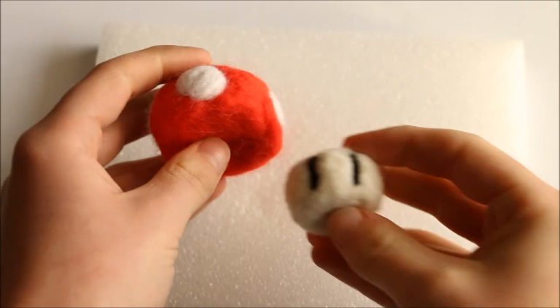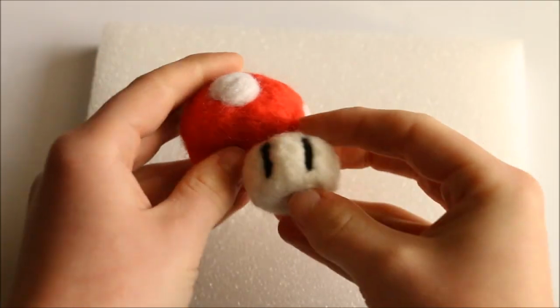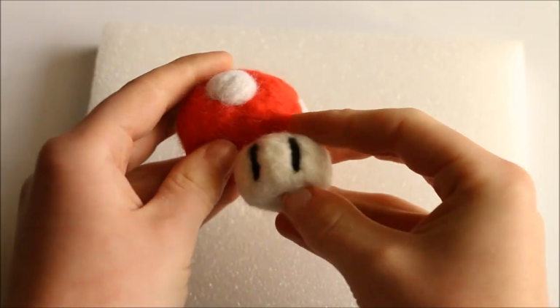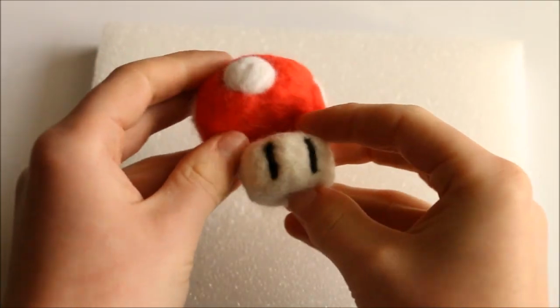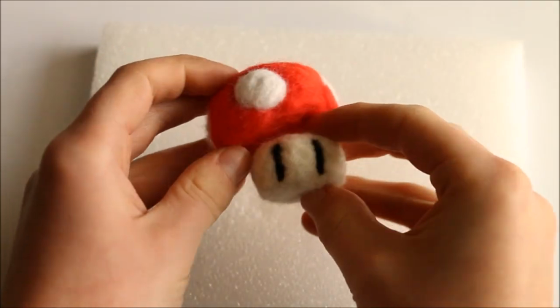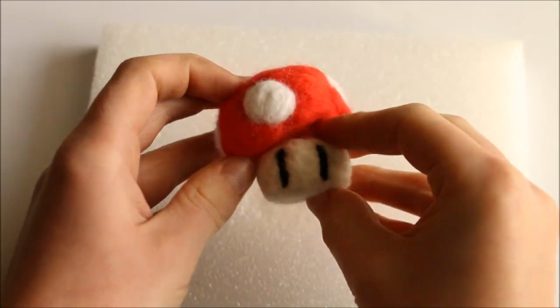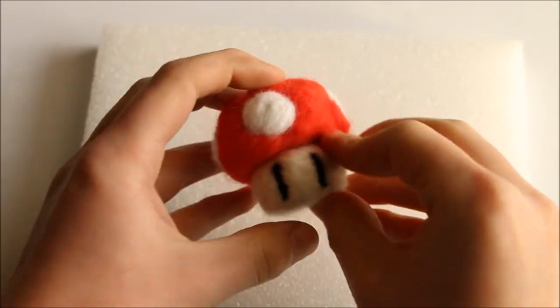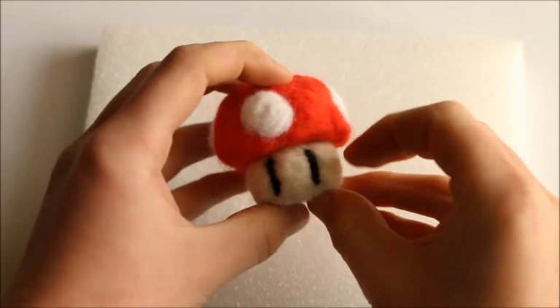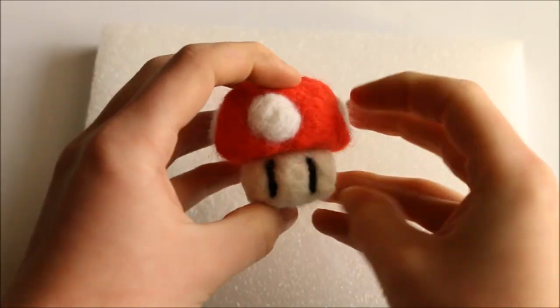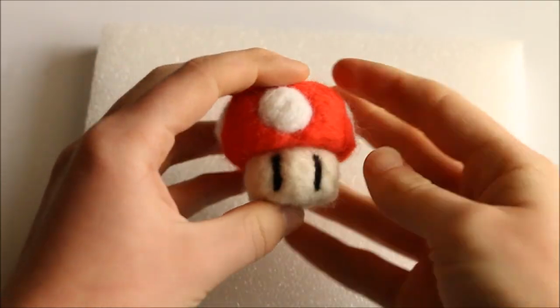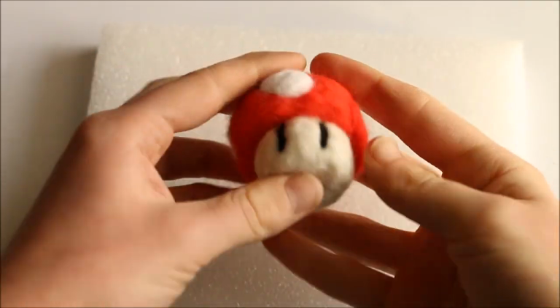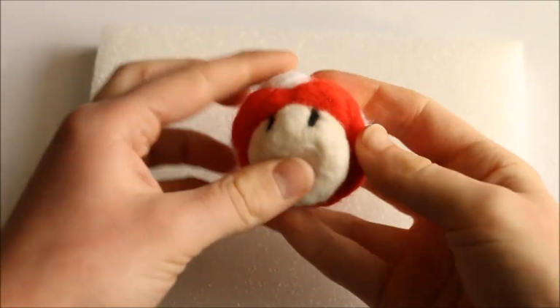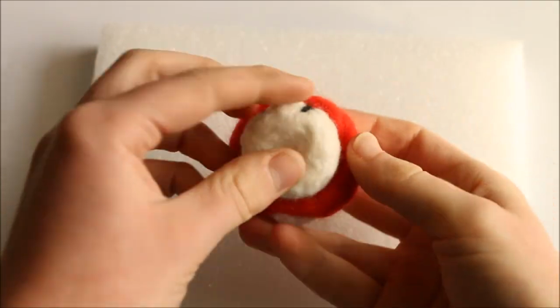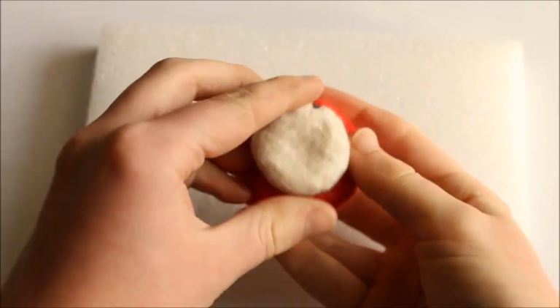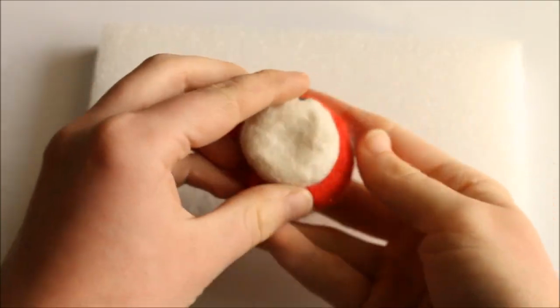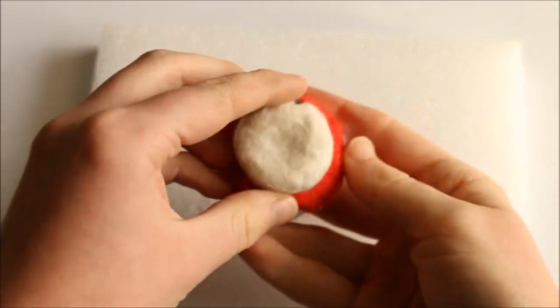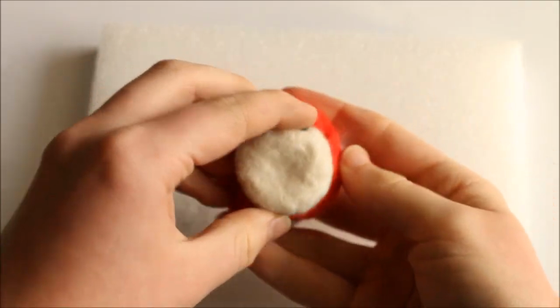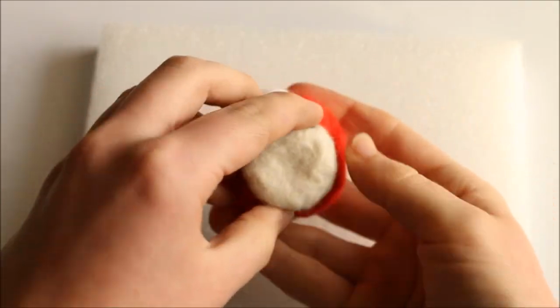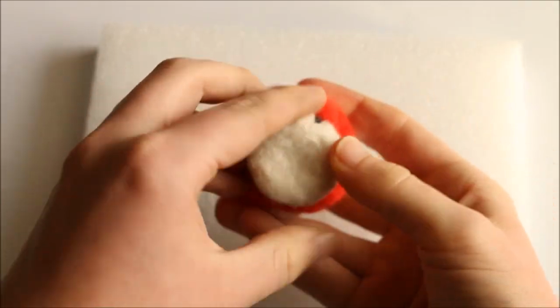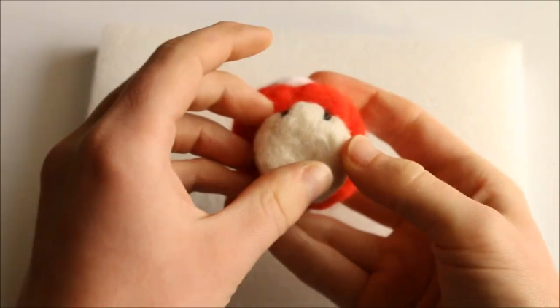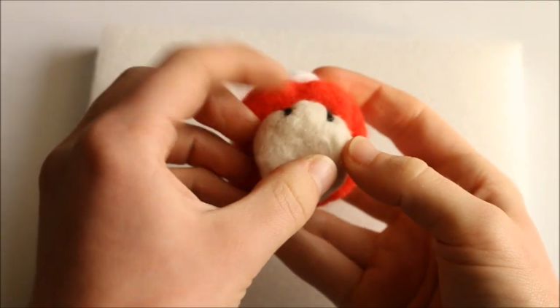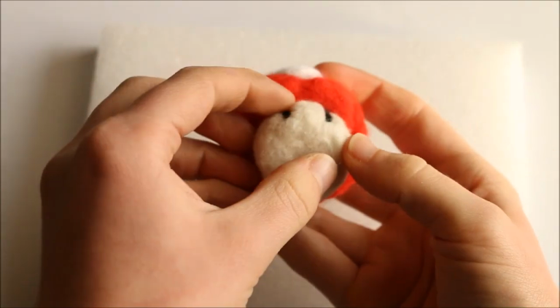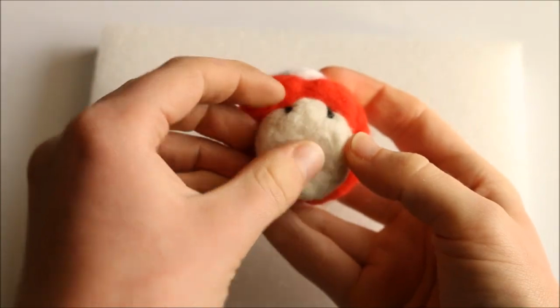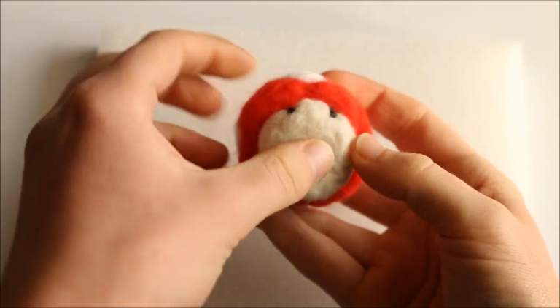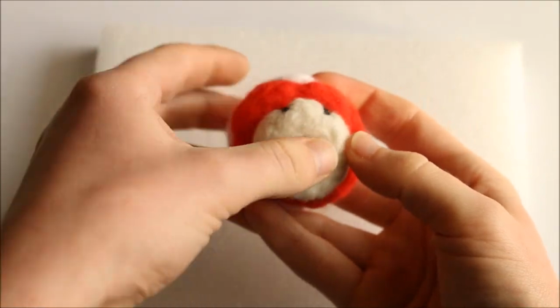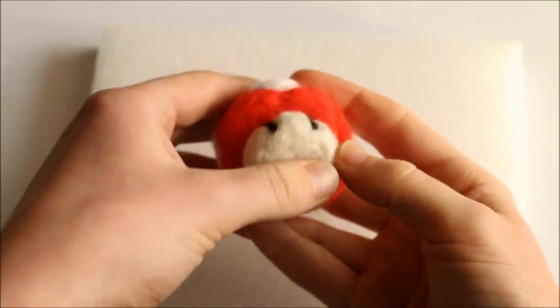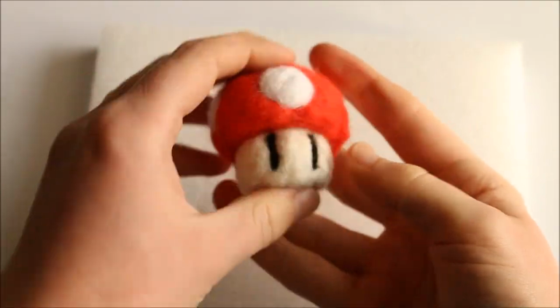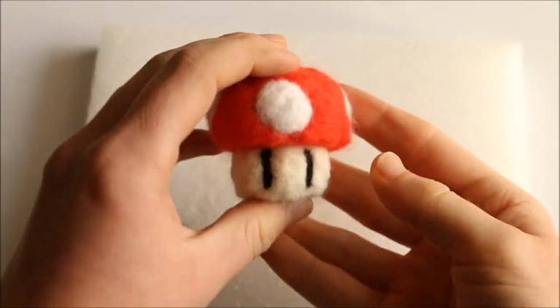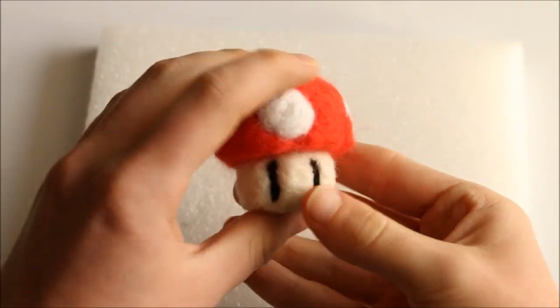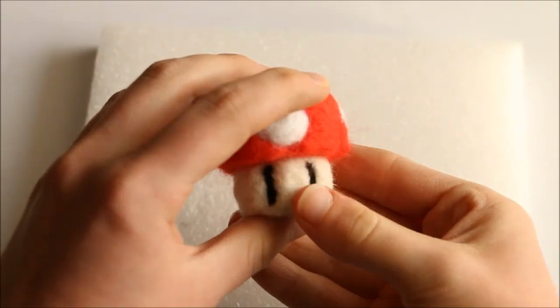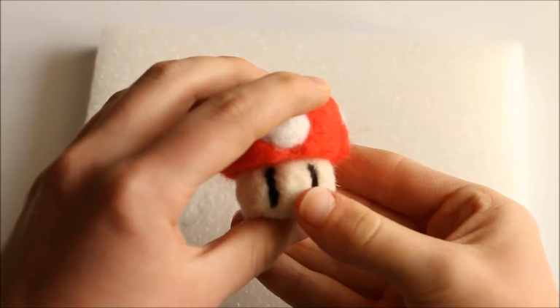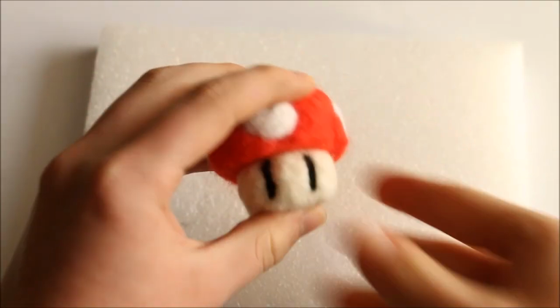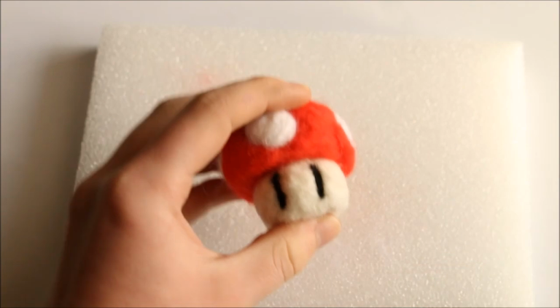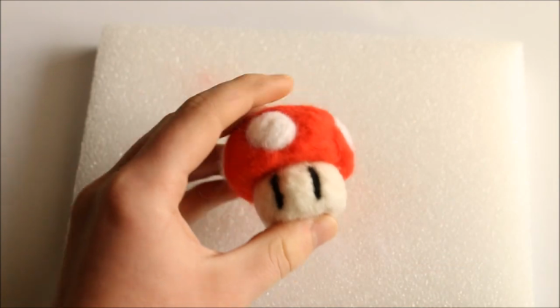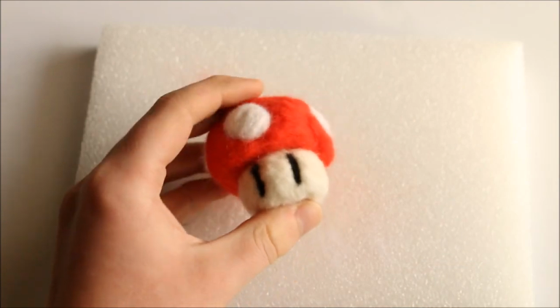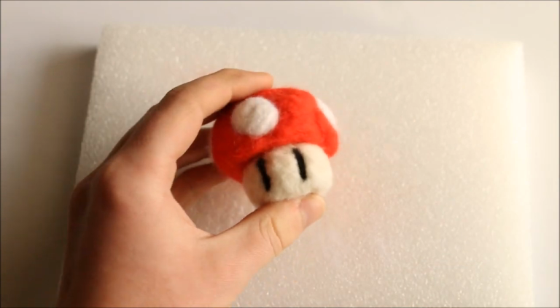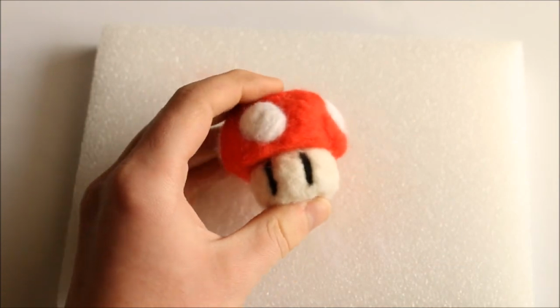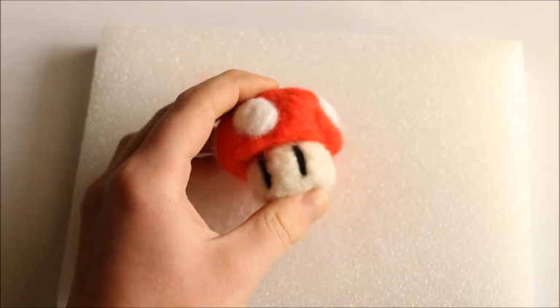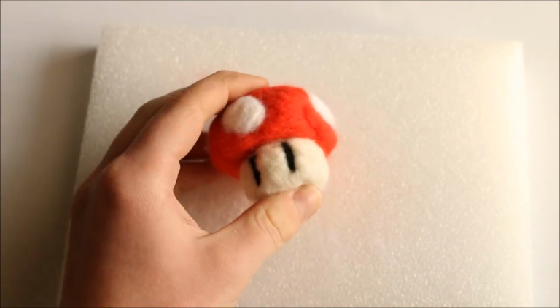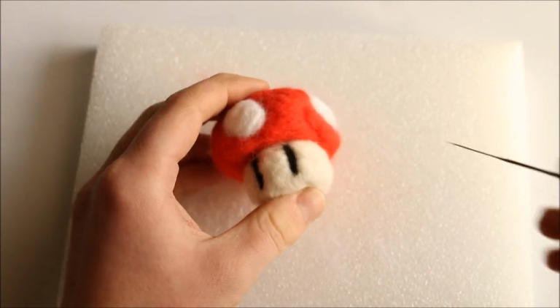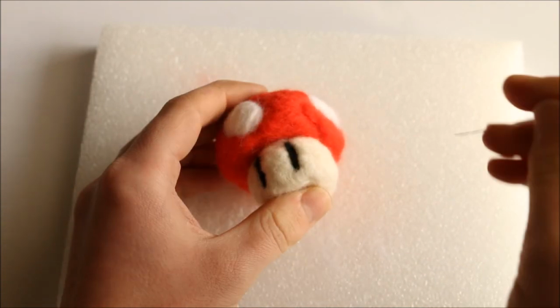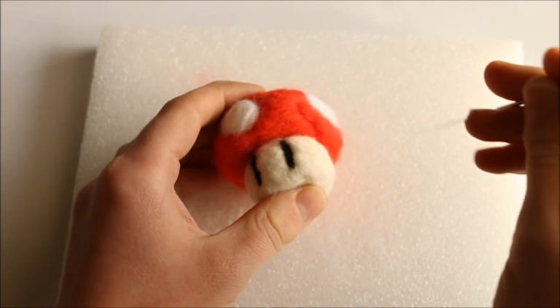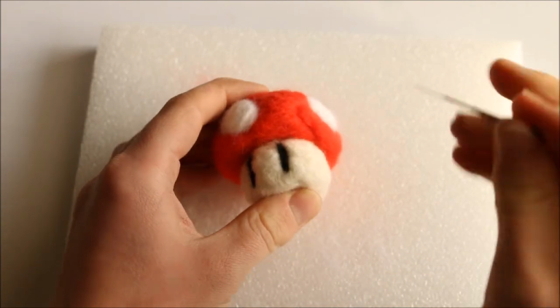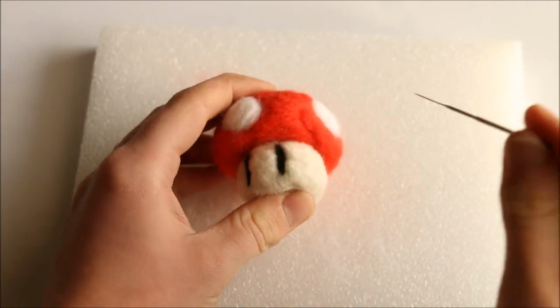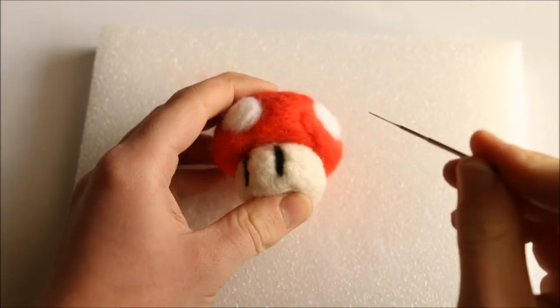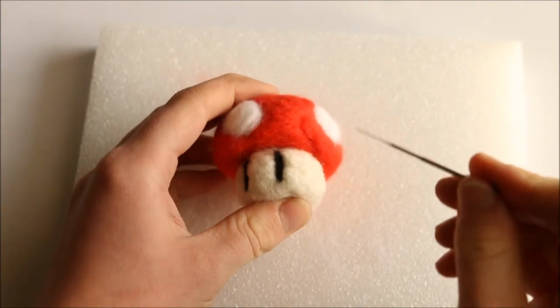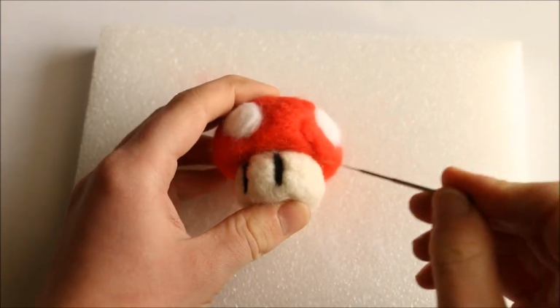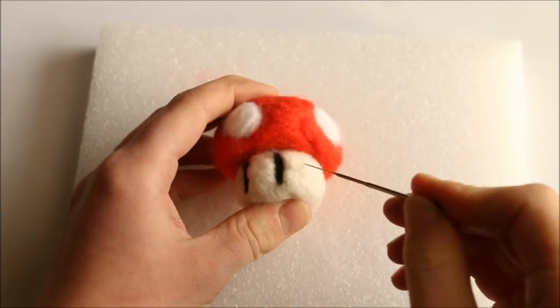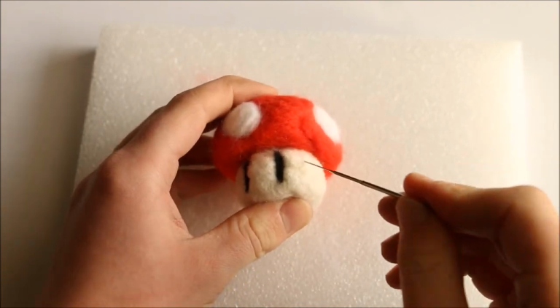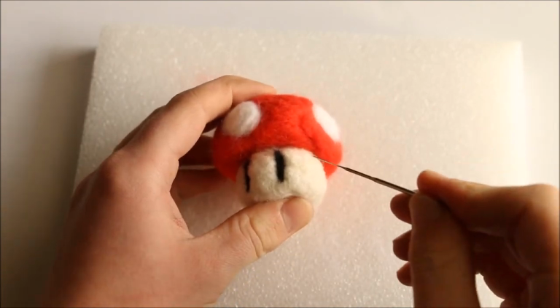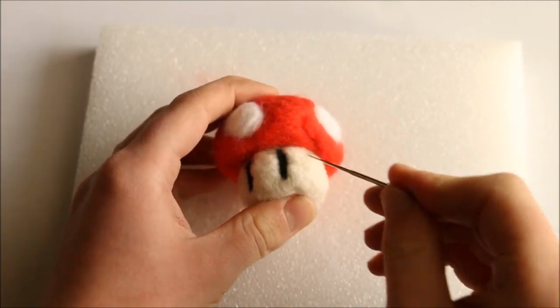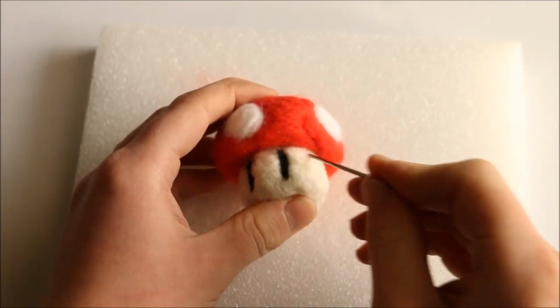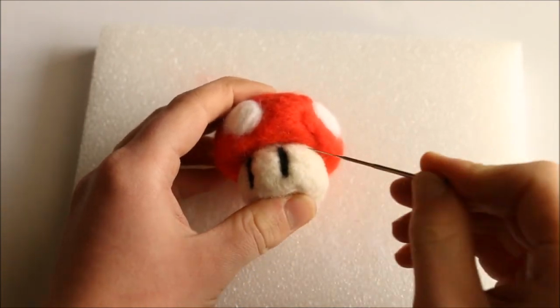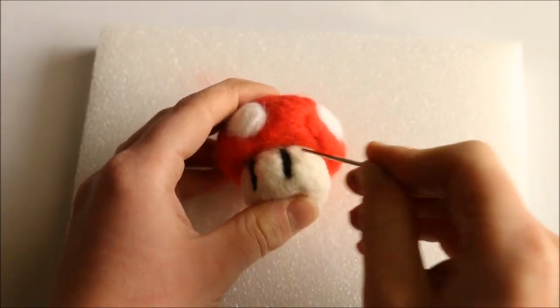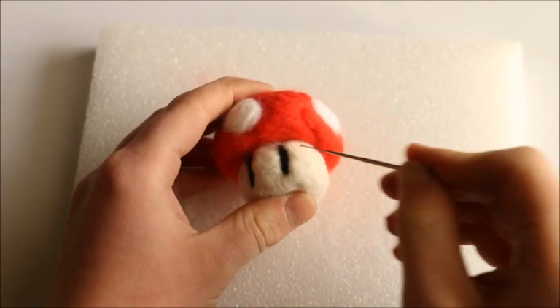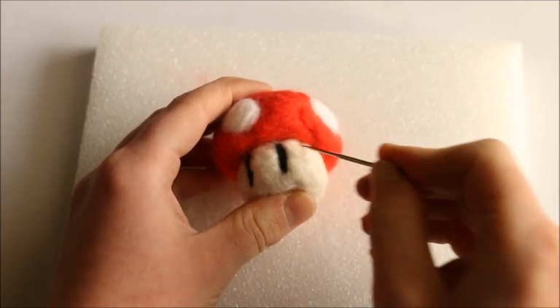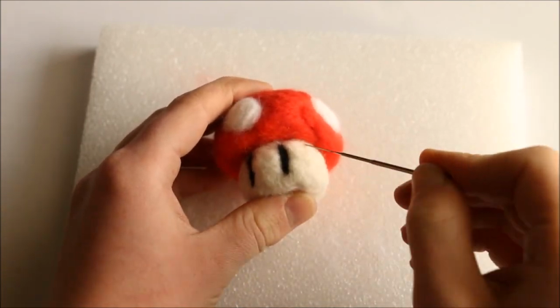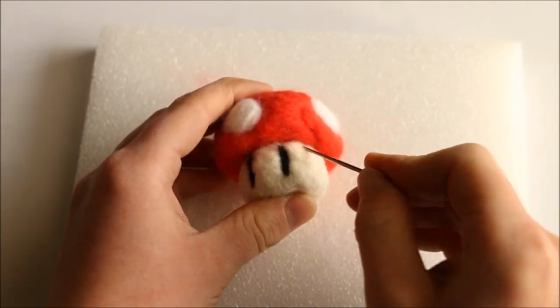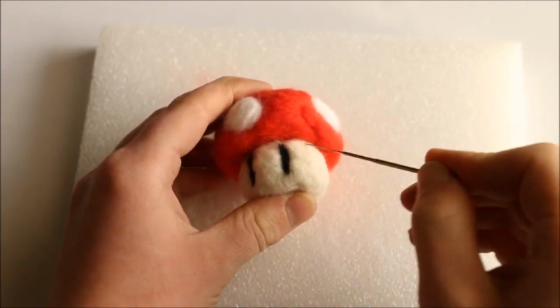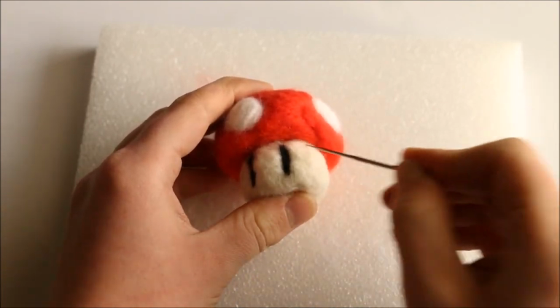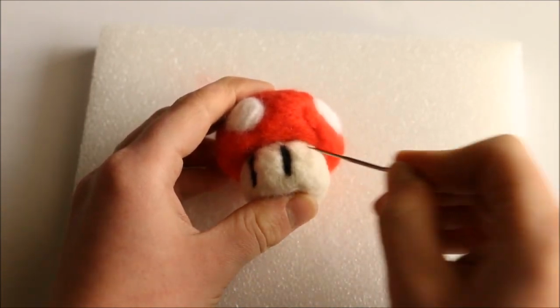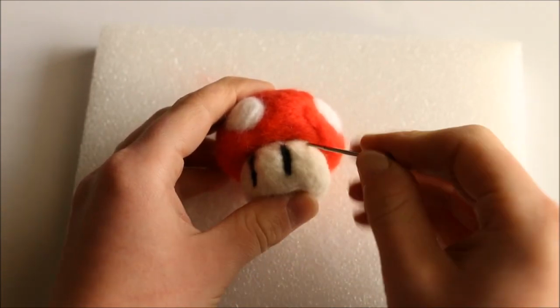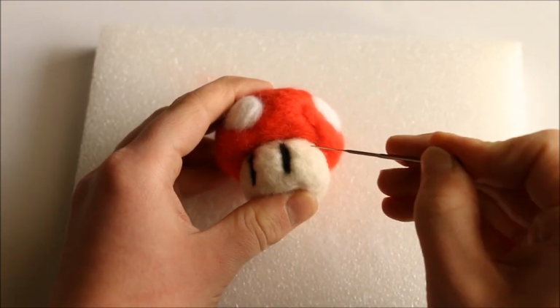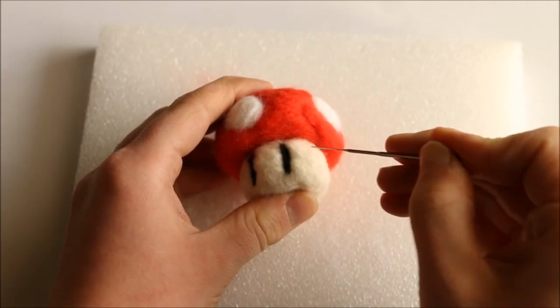To connect the base to the top of the mushroom, position it where you want and then poke around the top edge where the two pieces meet to join them together.